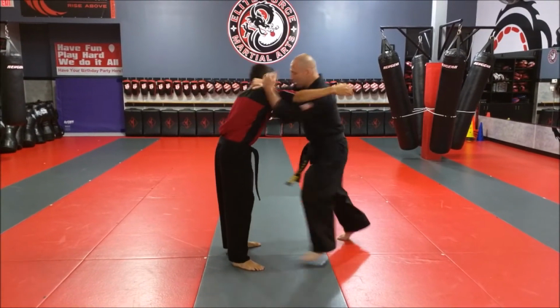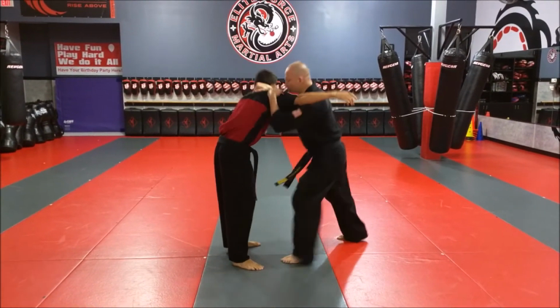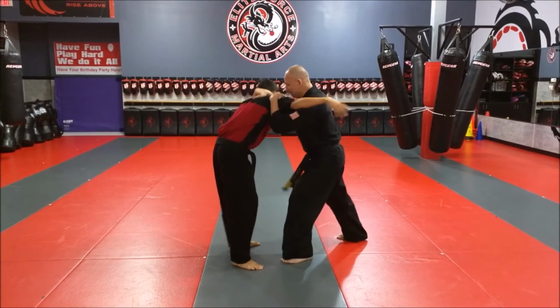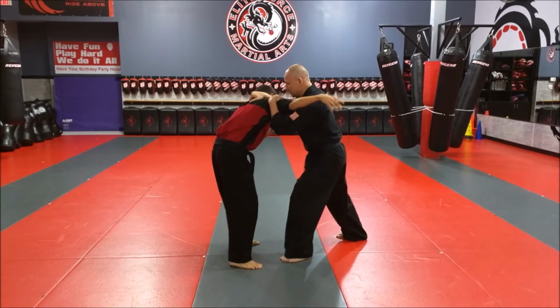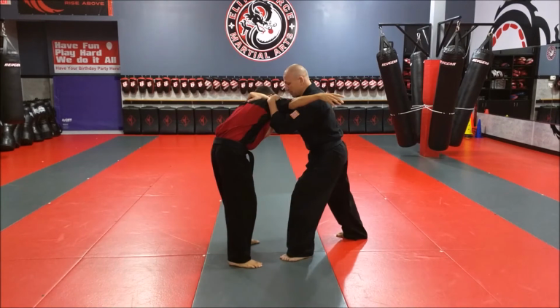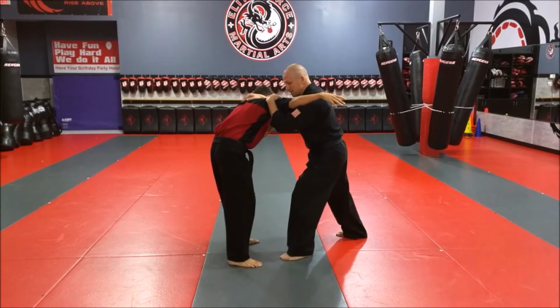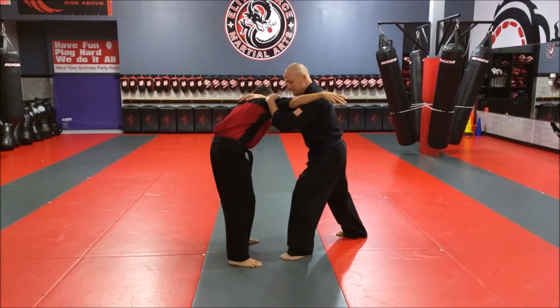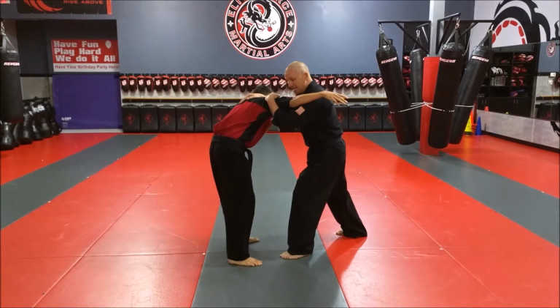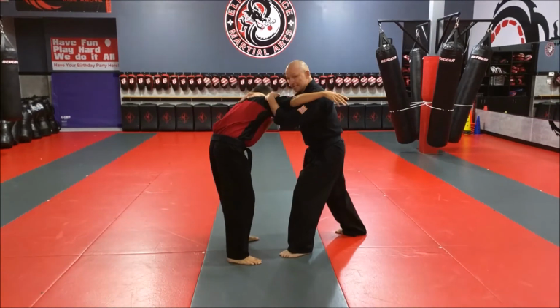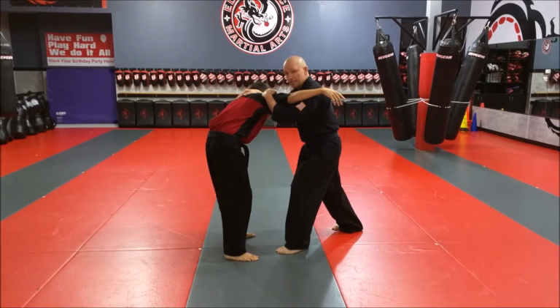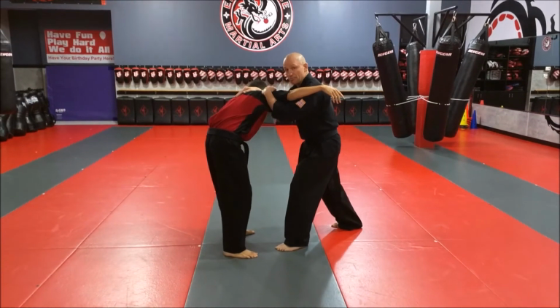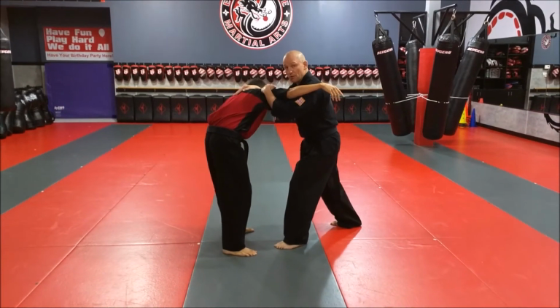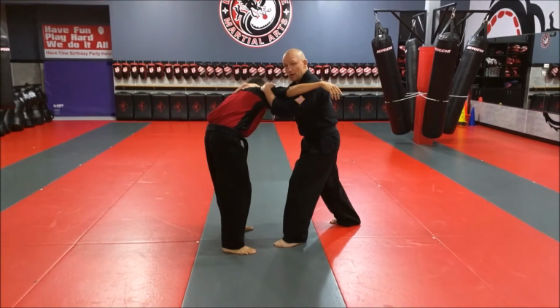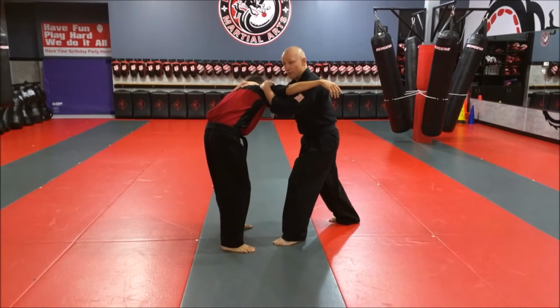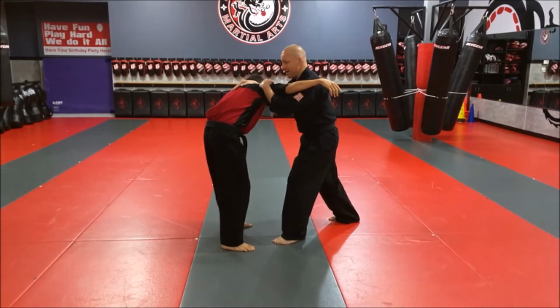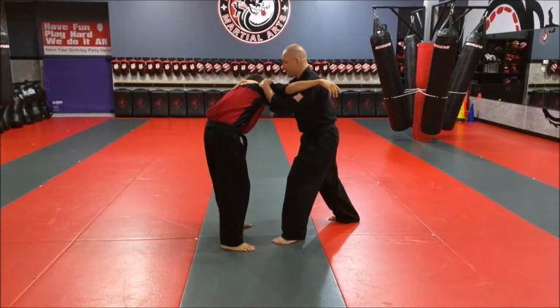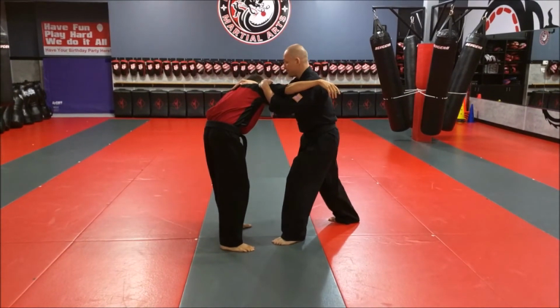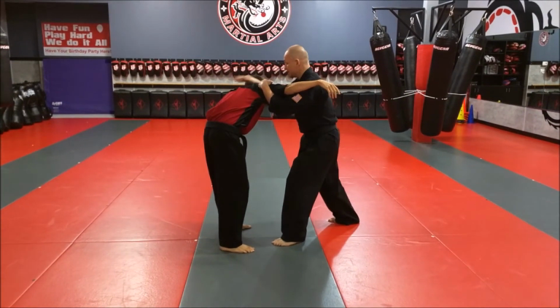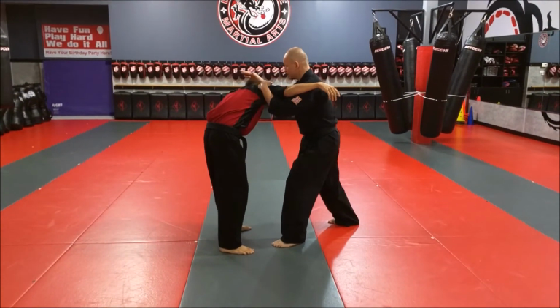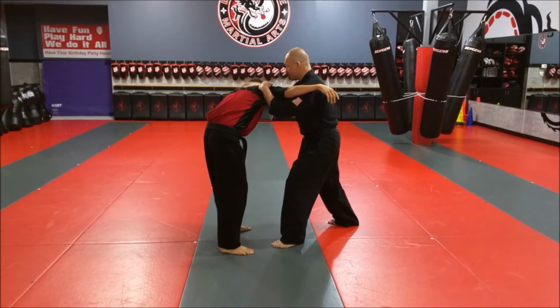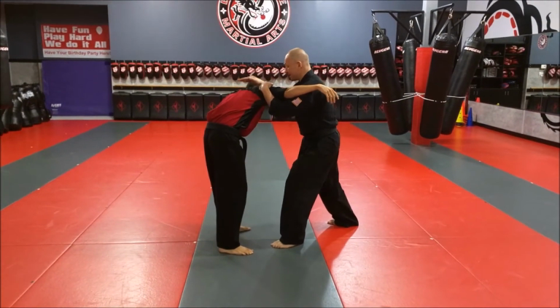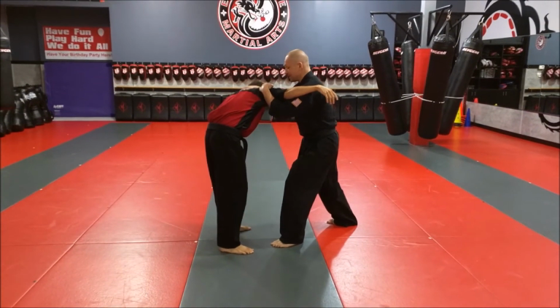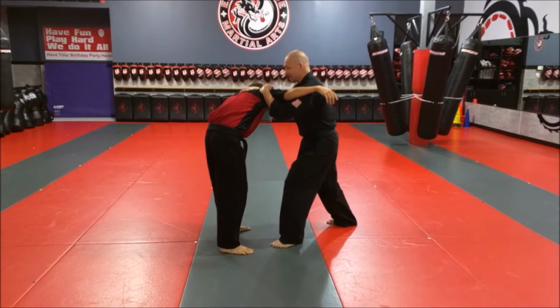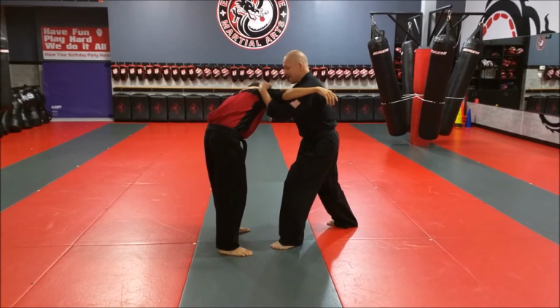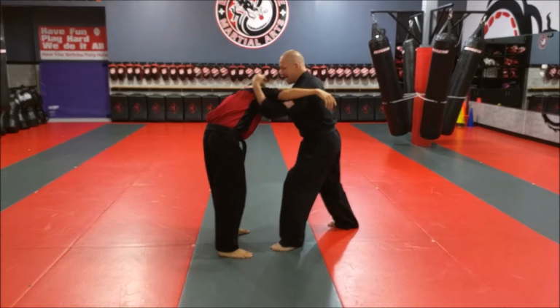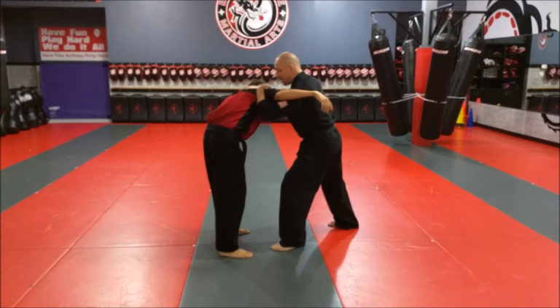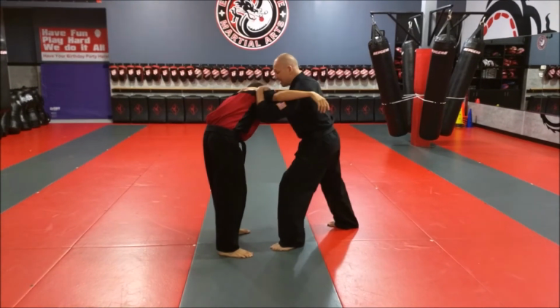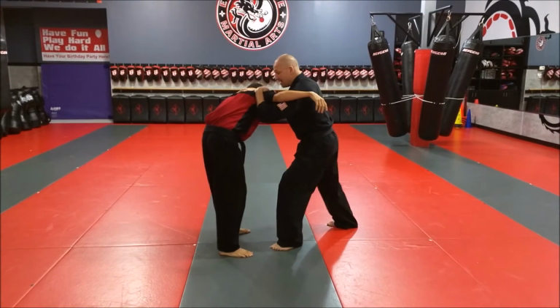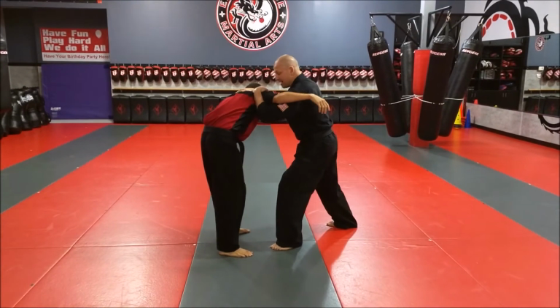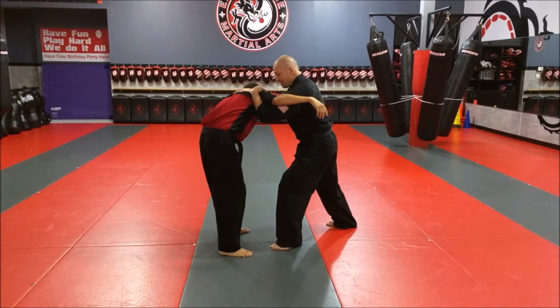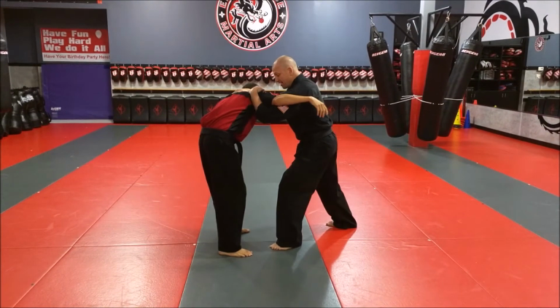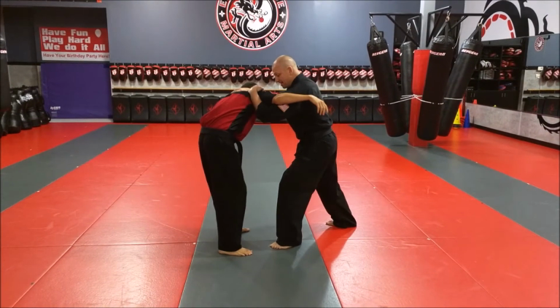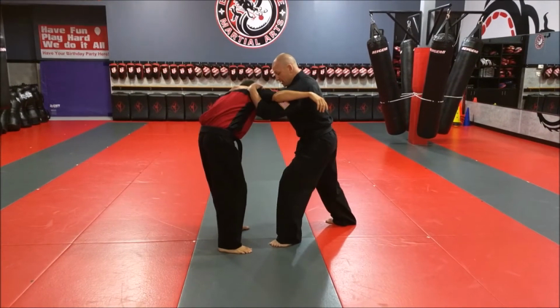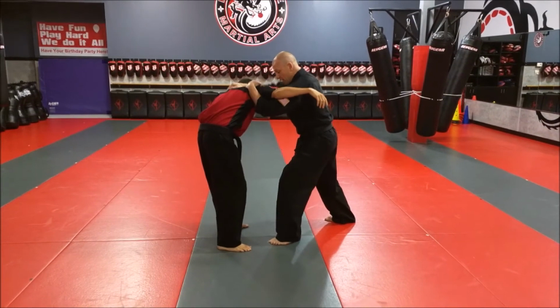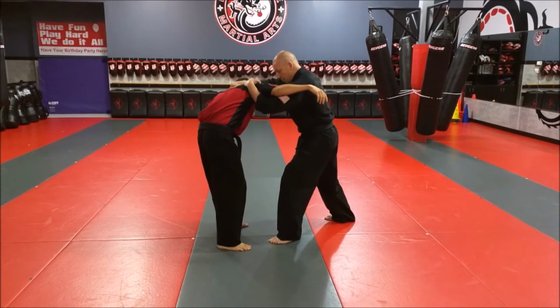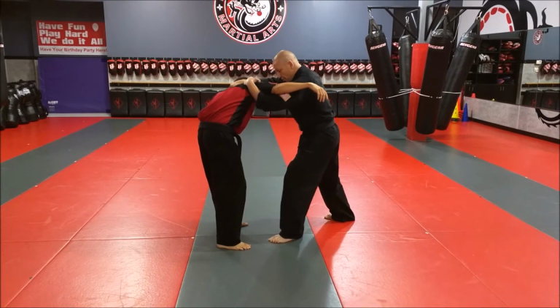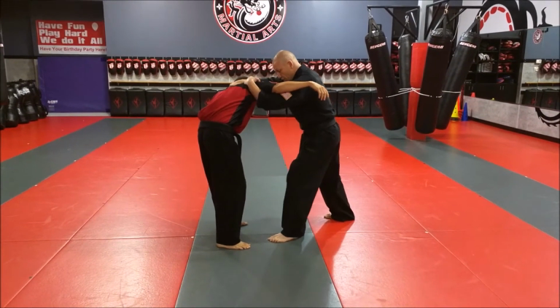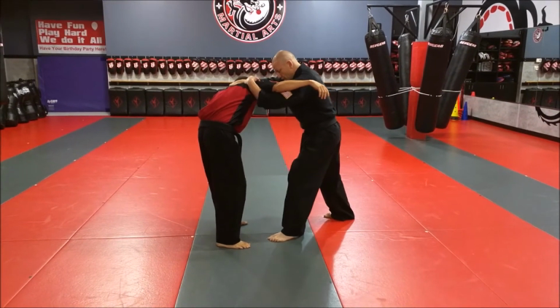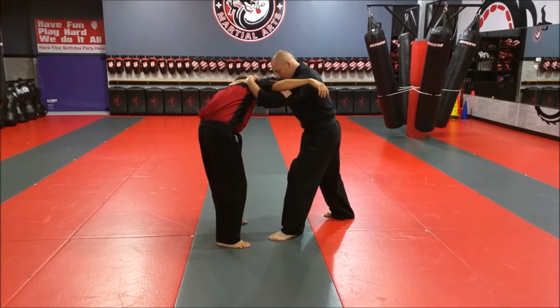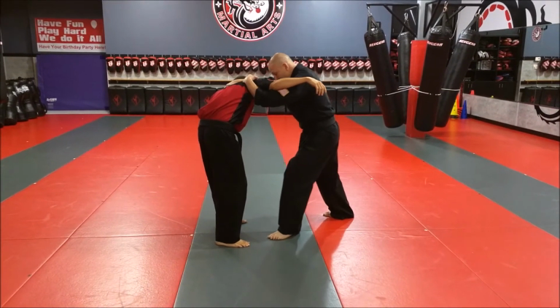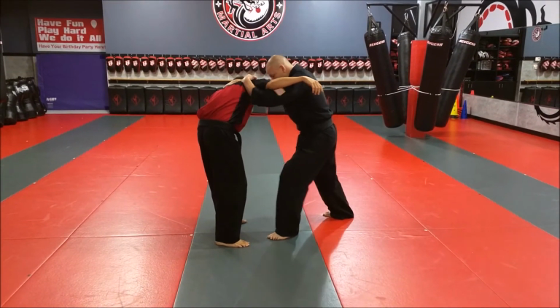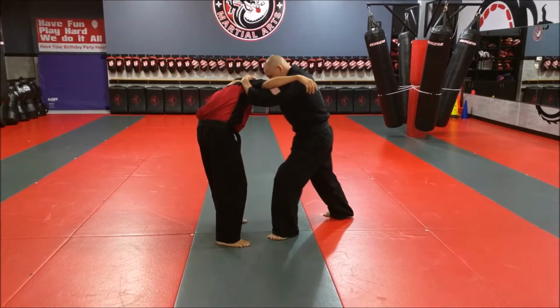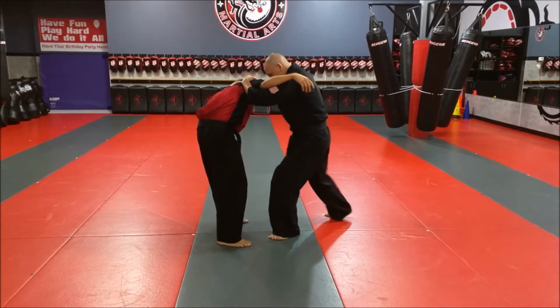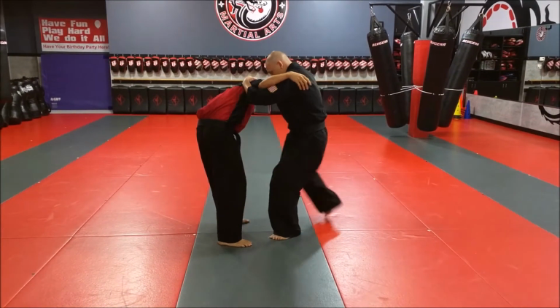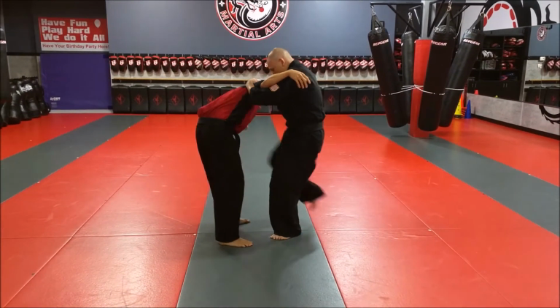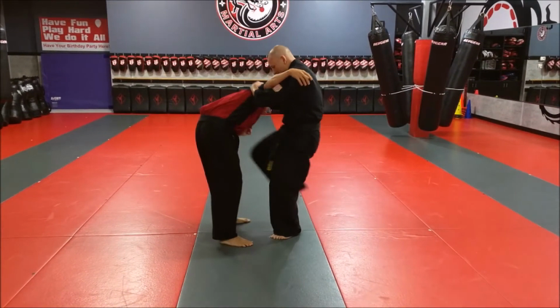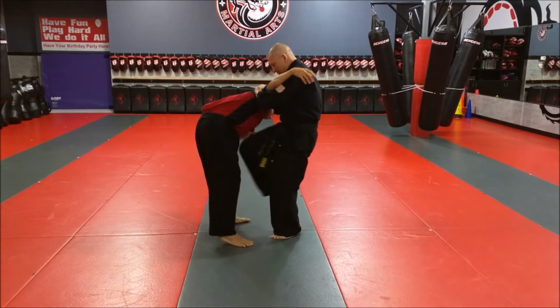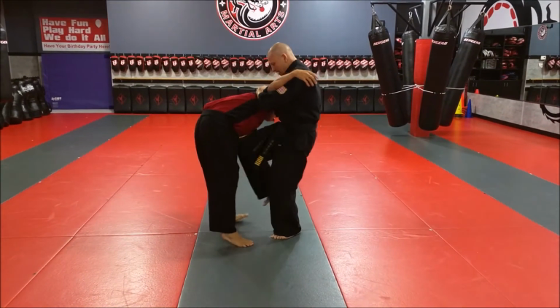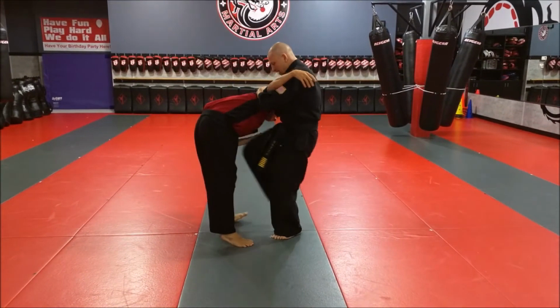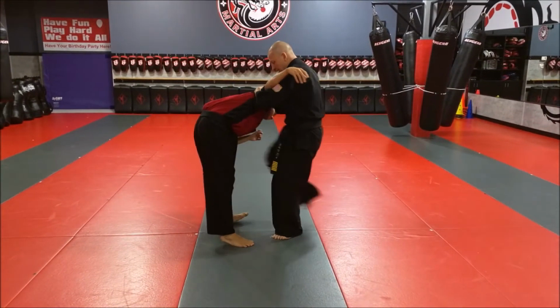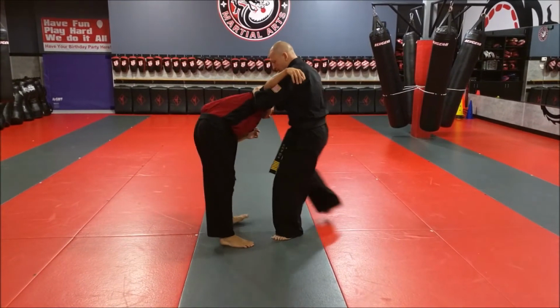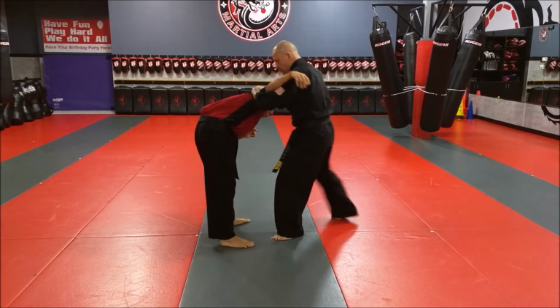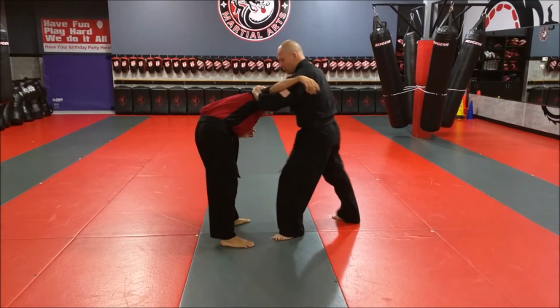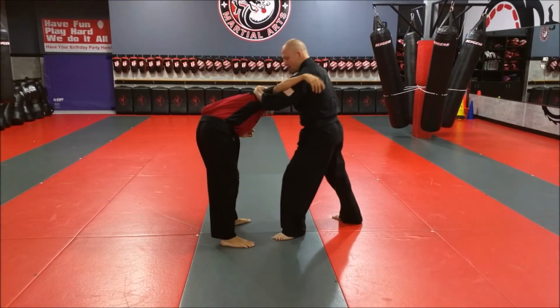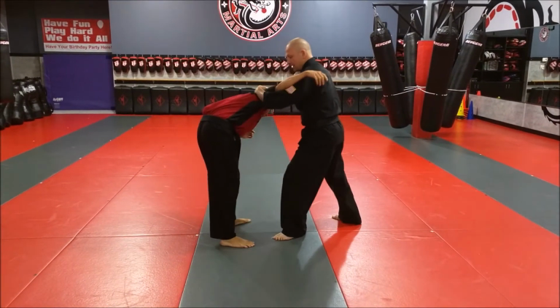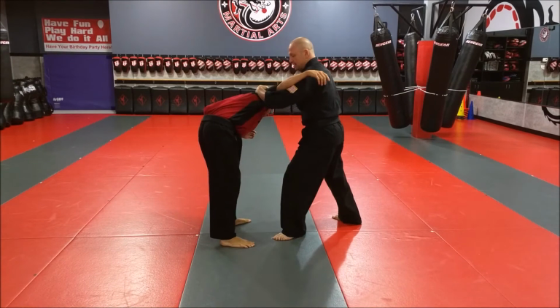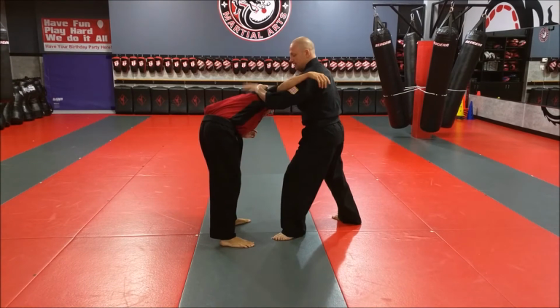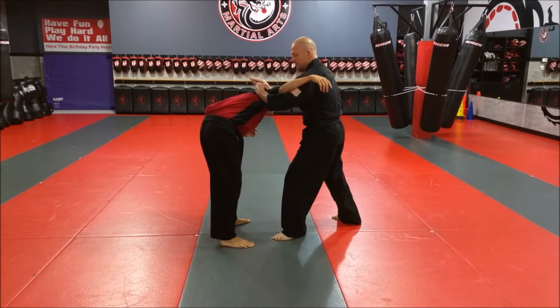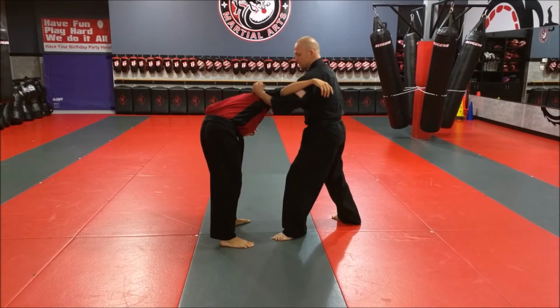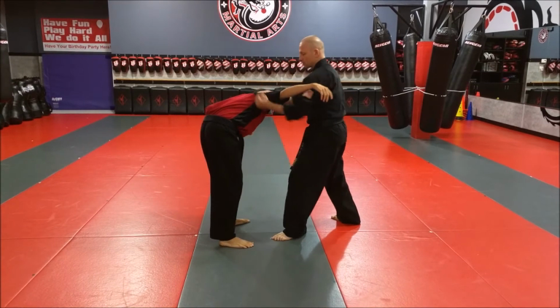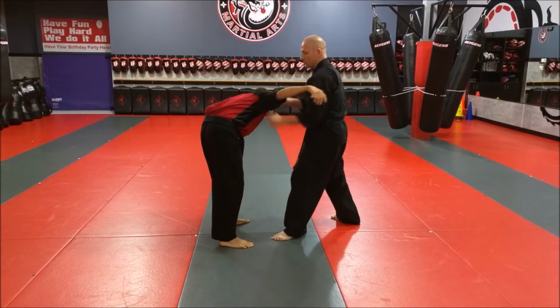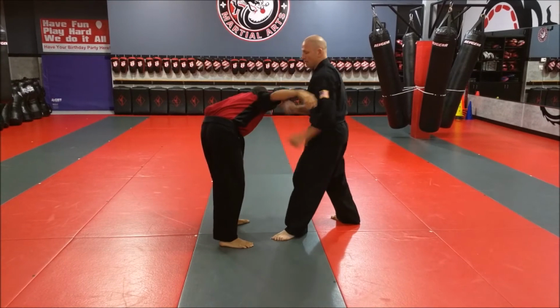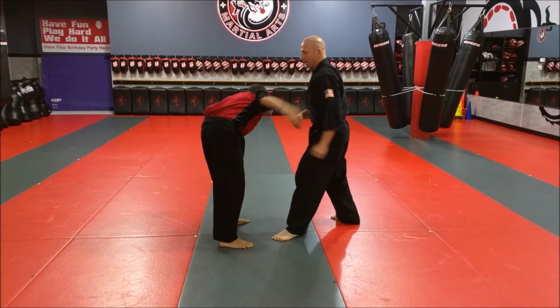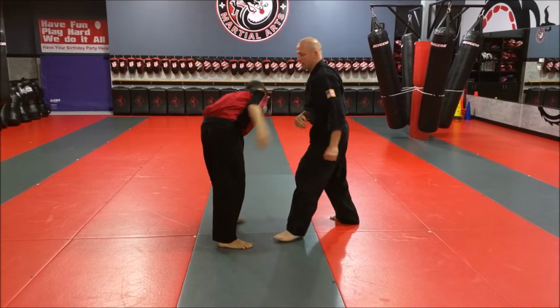Now I'm going to hammer fist, then quick switch to get to the point of reference. I've got the neck, I've got the underhook. Then I'm going to drag a knee right into his groin.